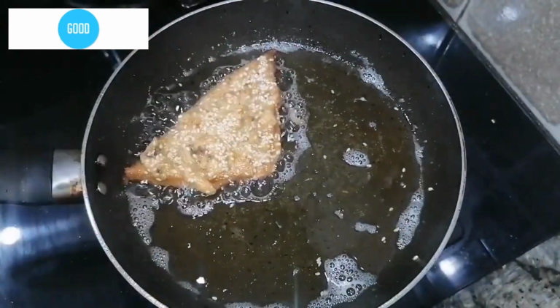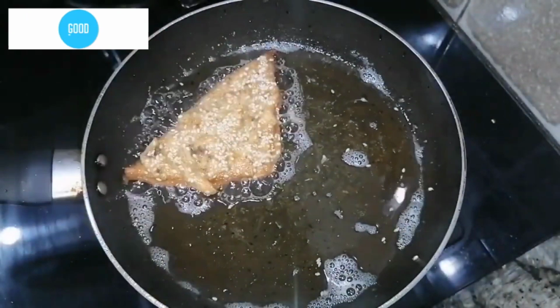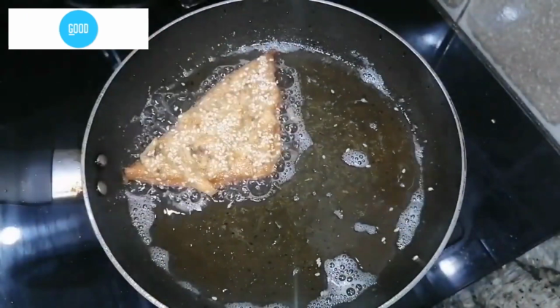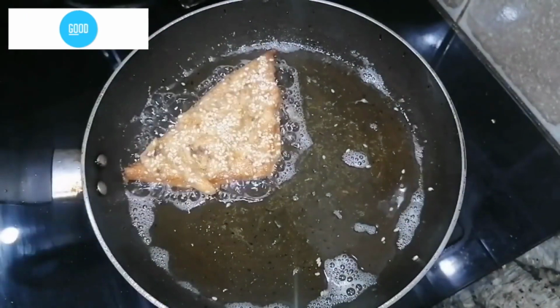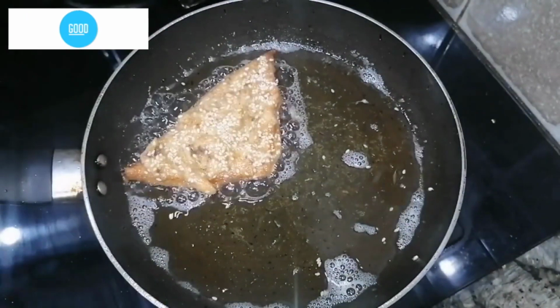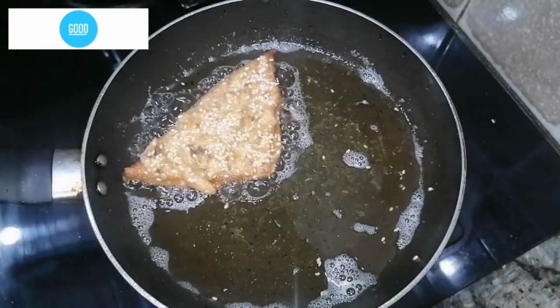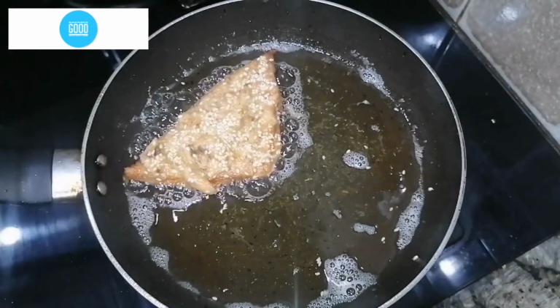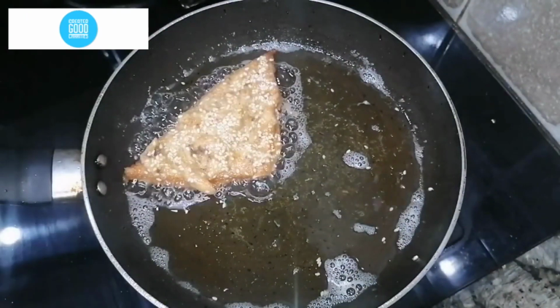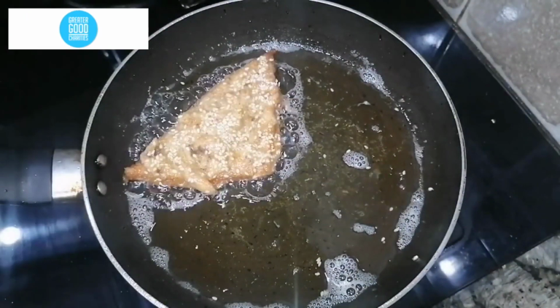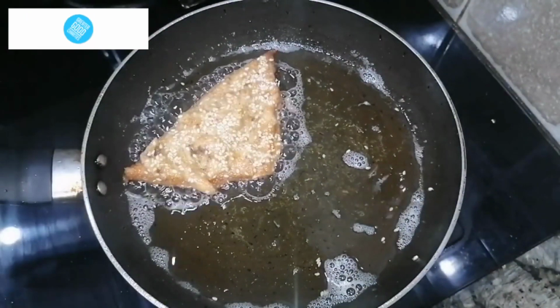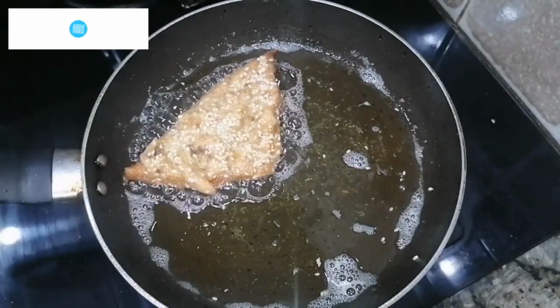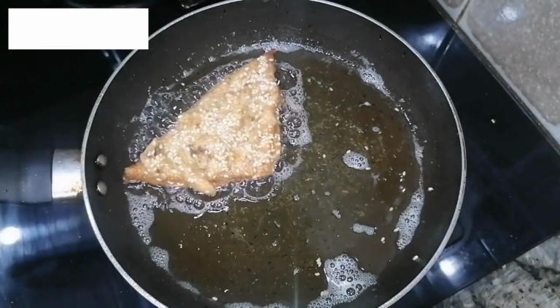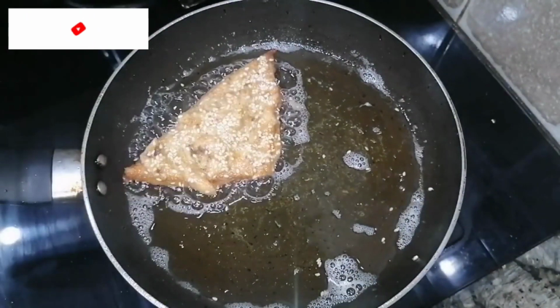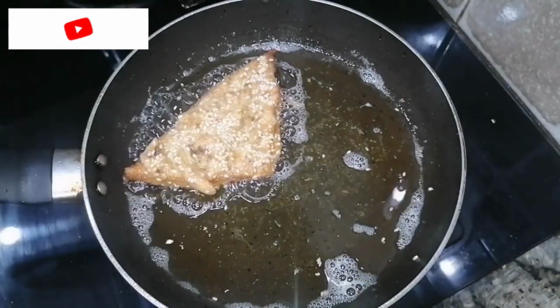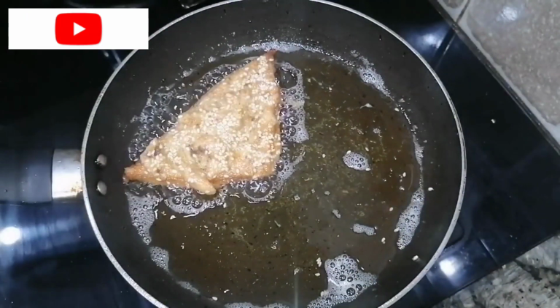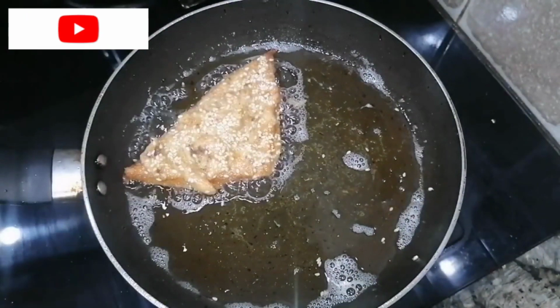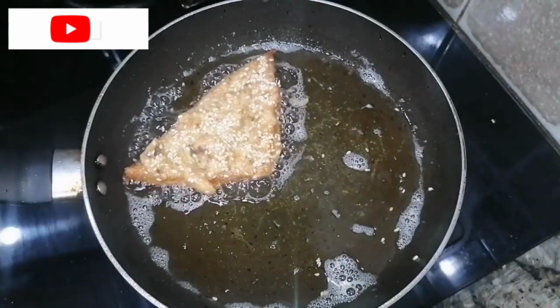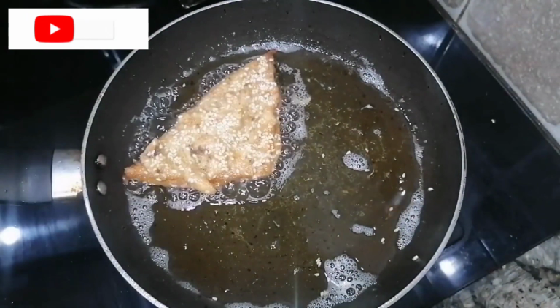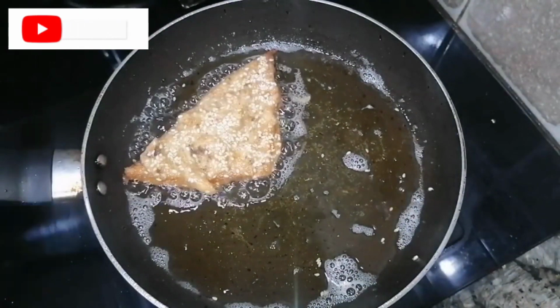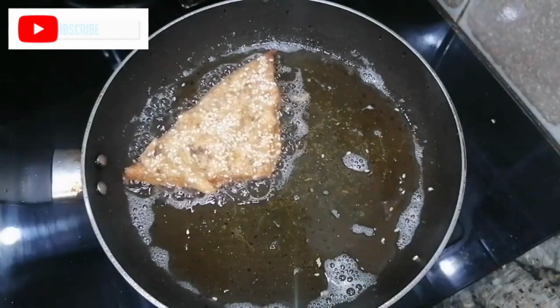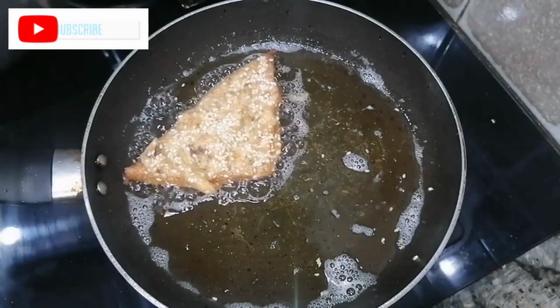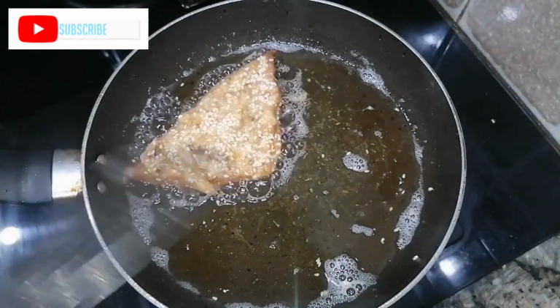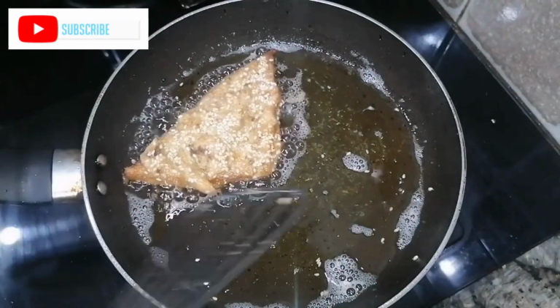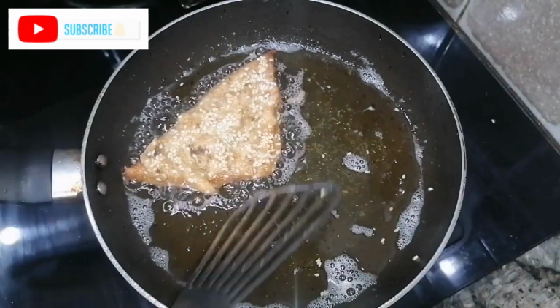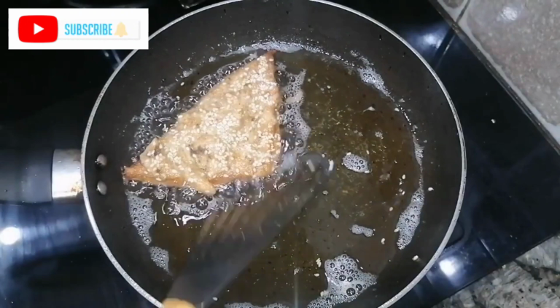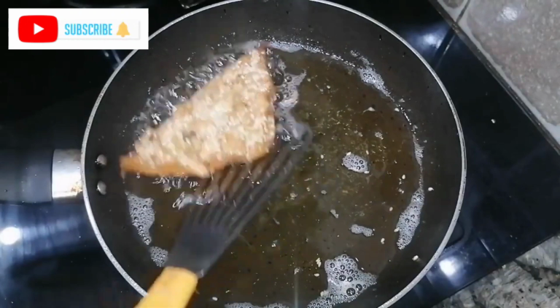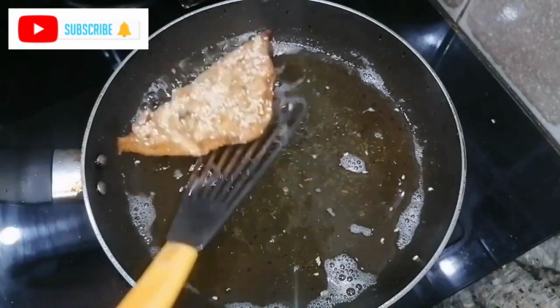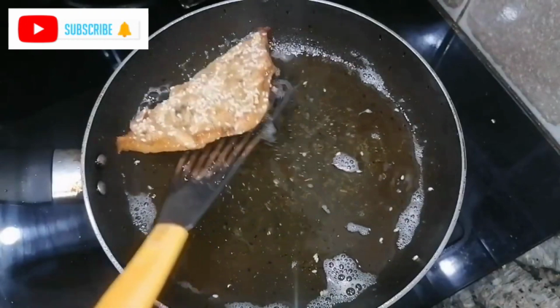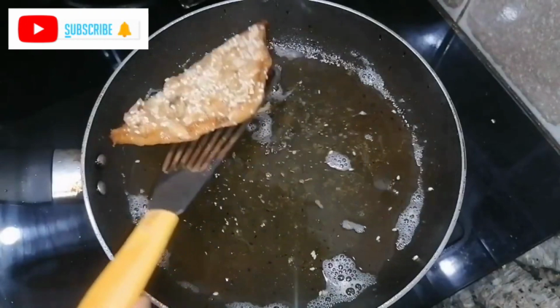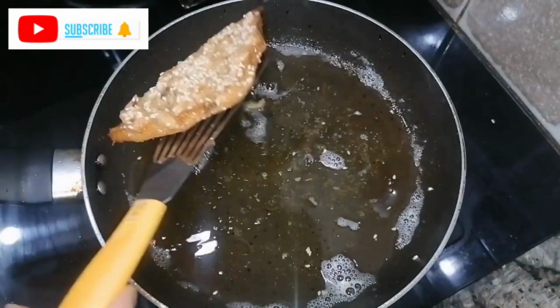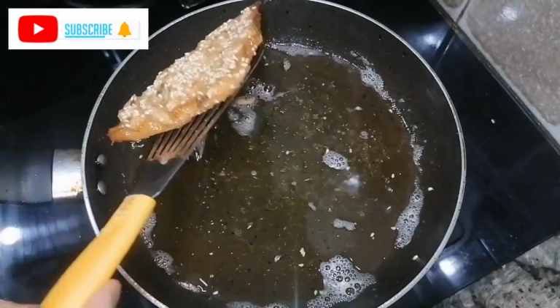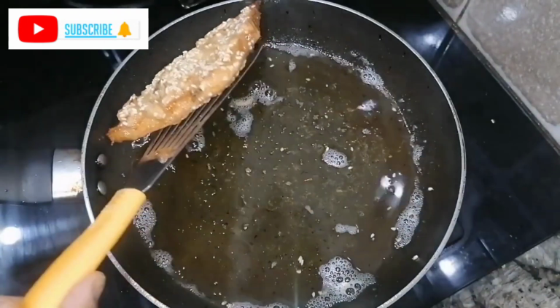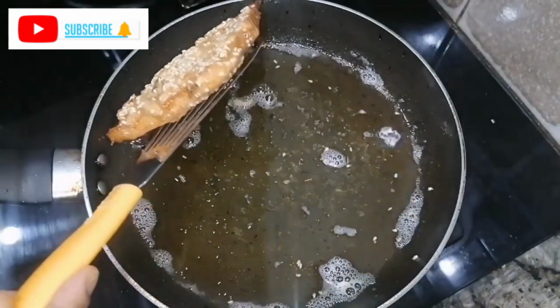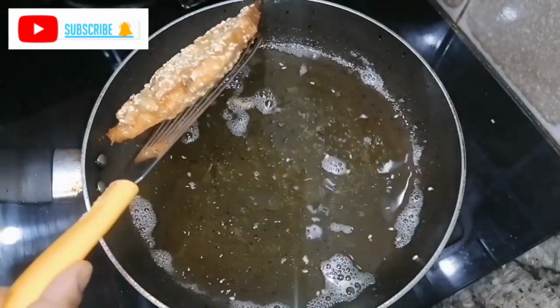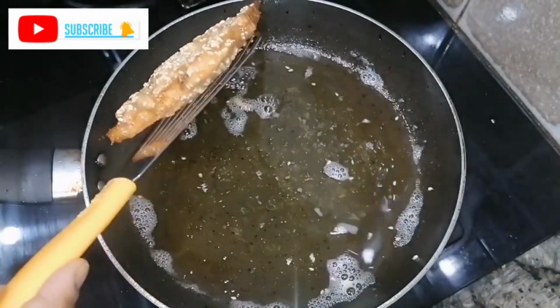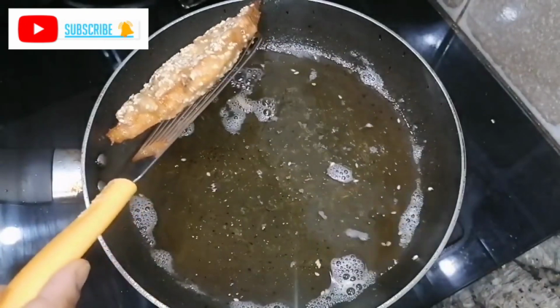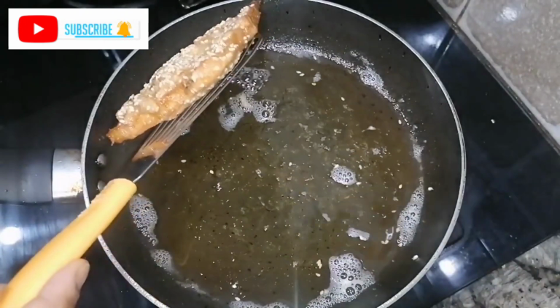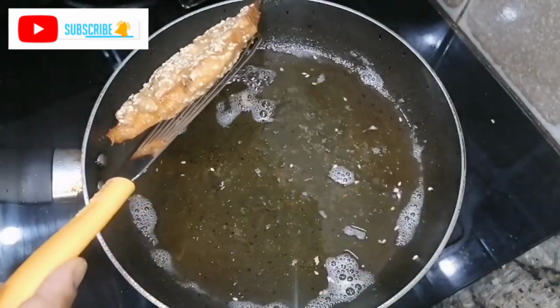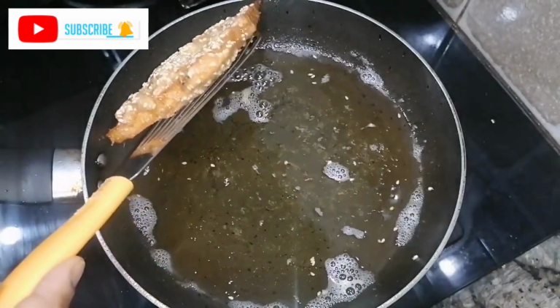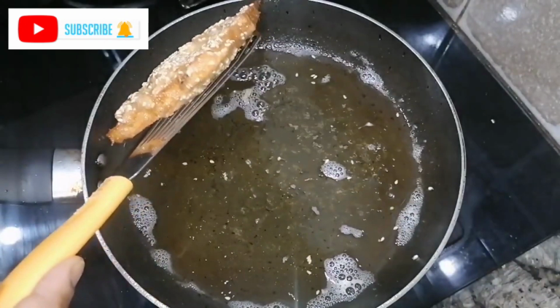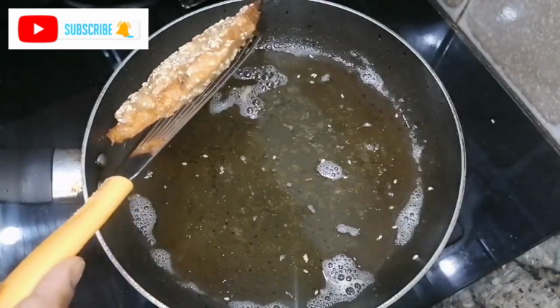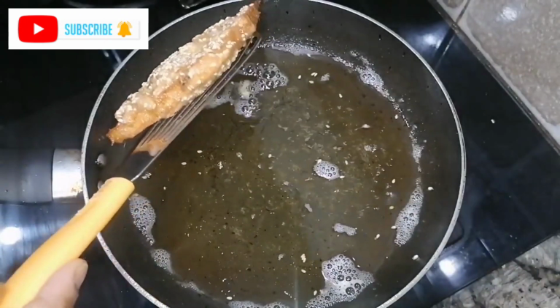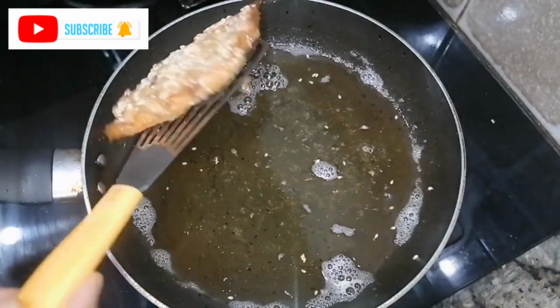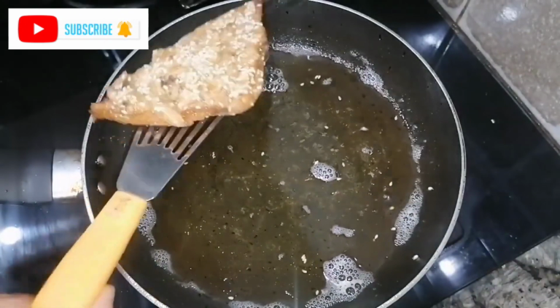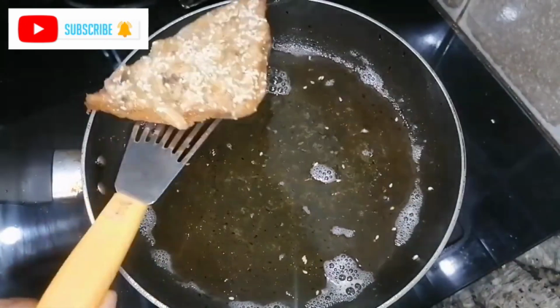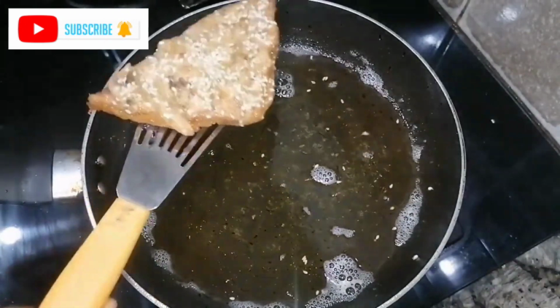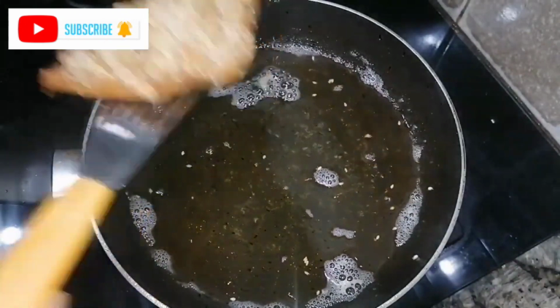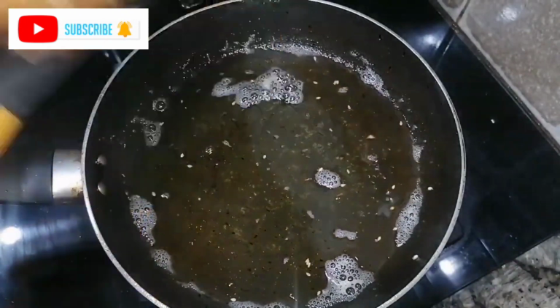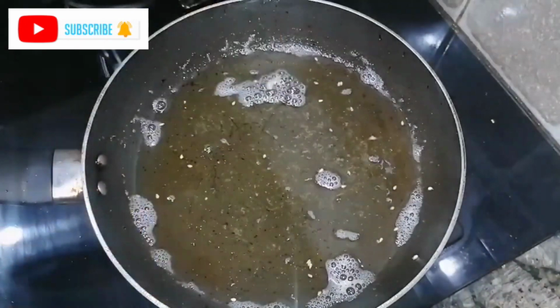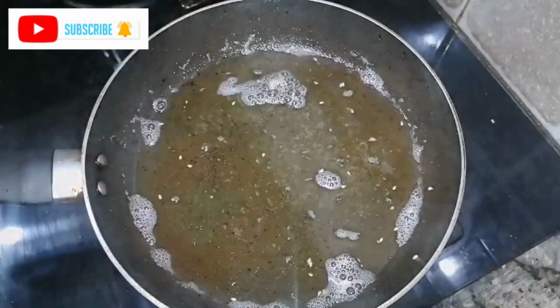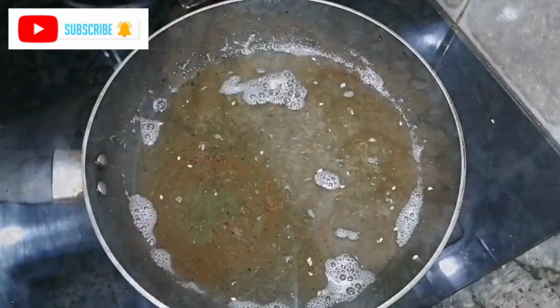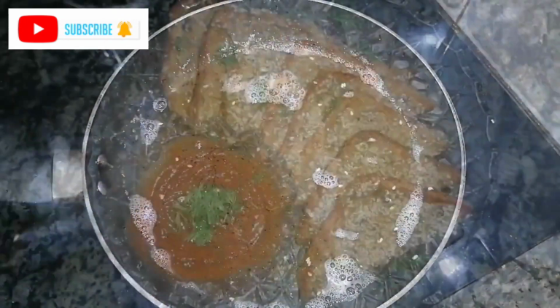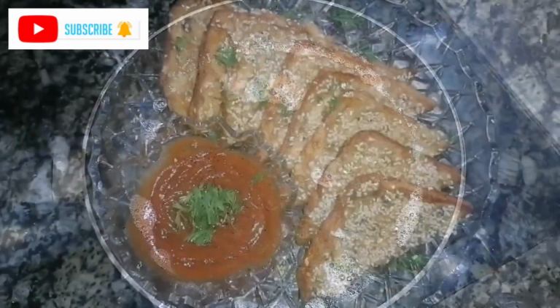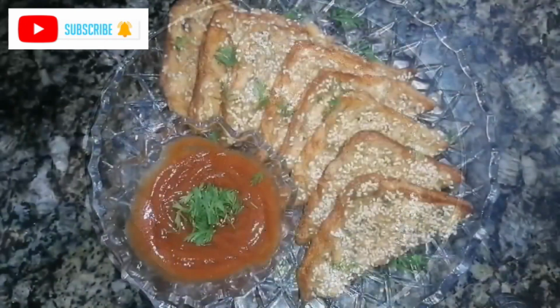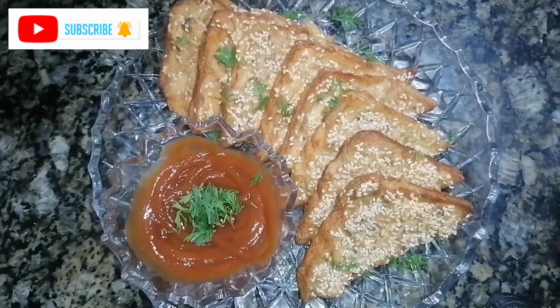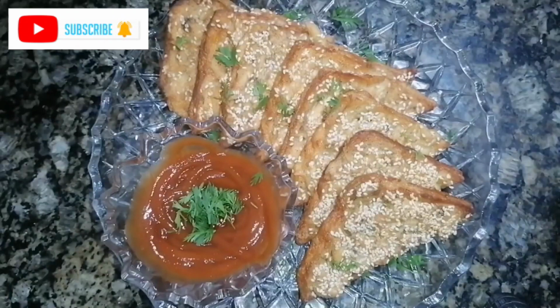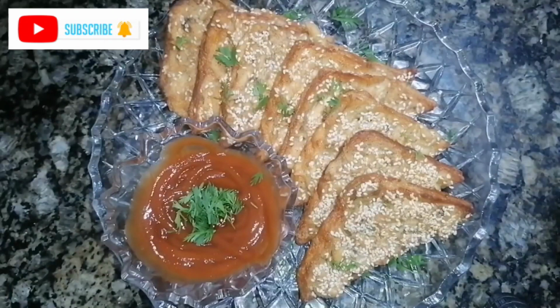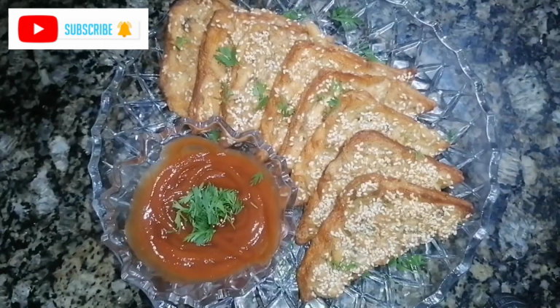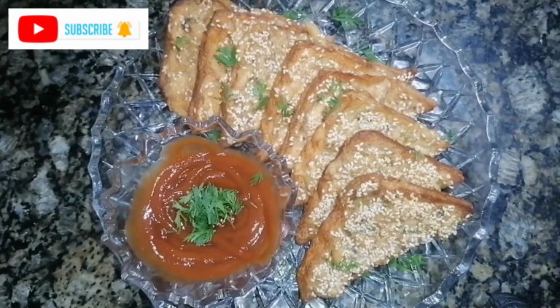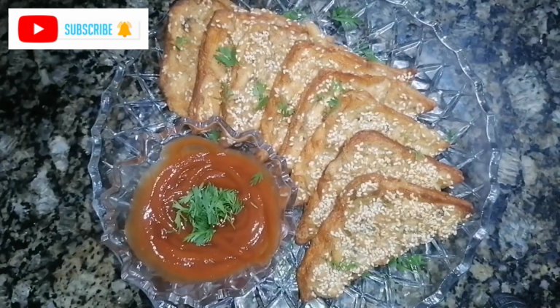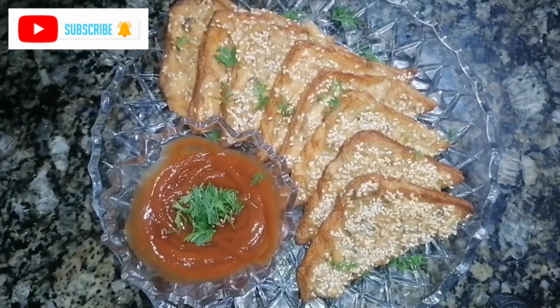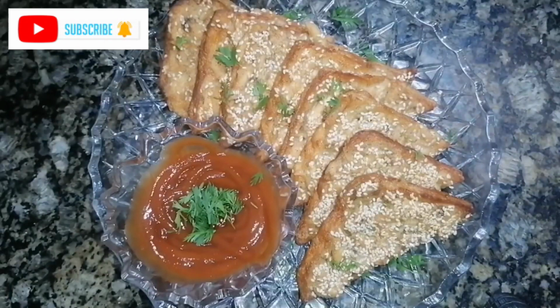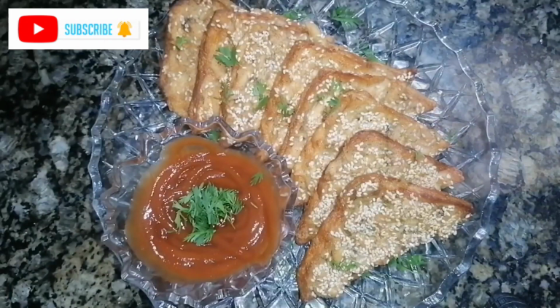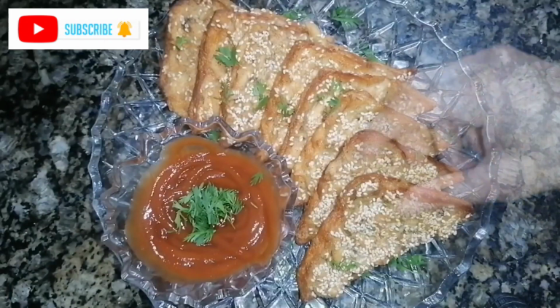You will fry it to a nice crispy golden color. Our chicken egg slices are ready.